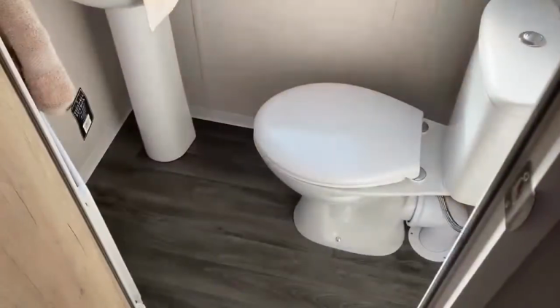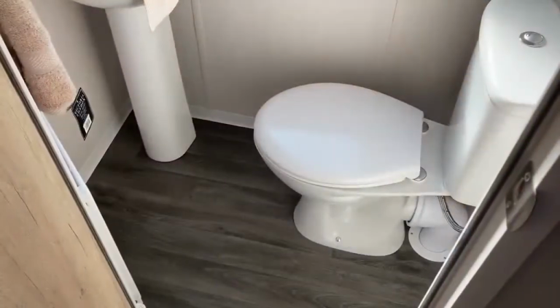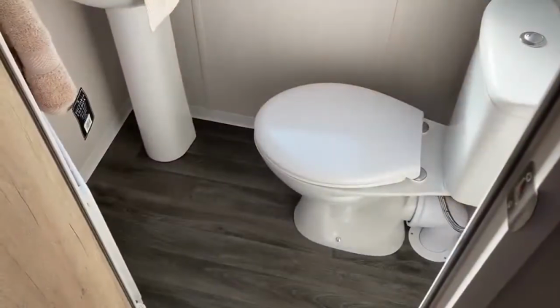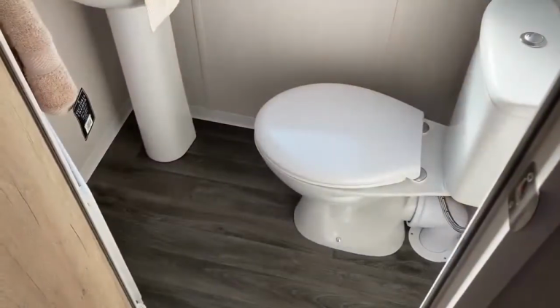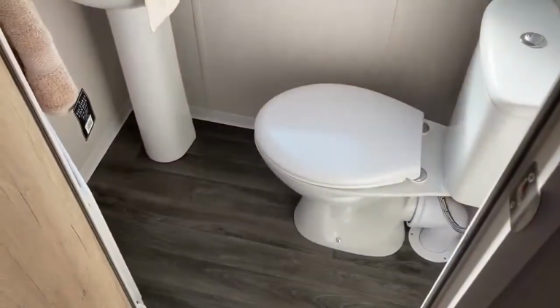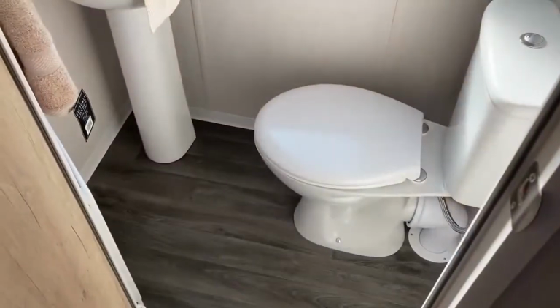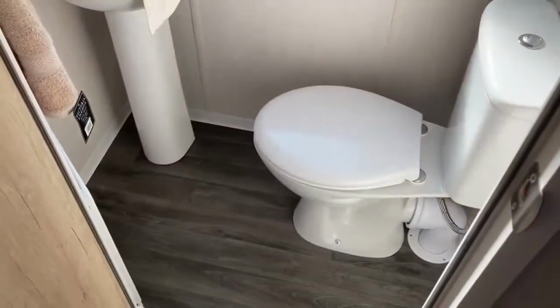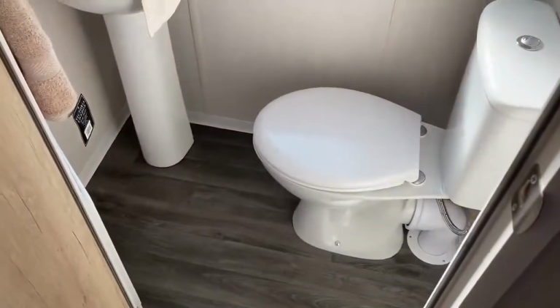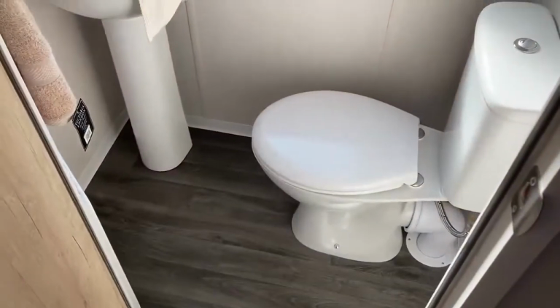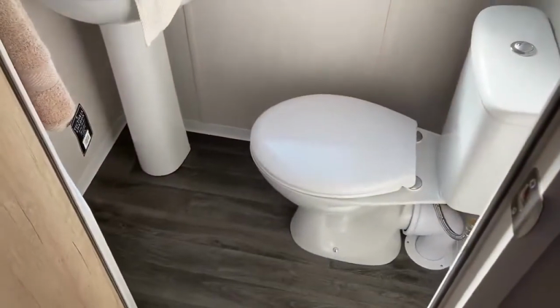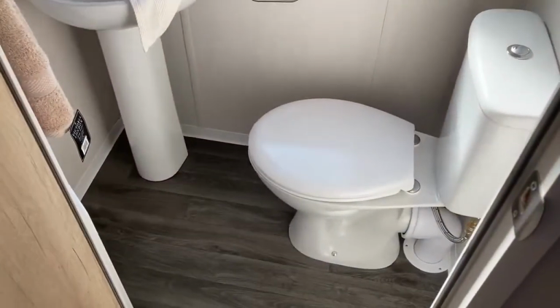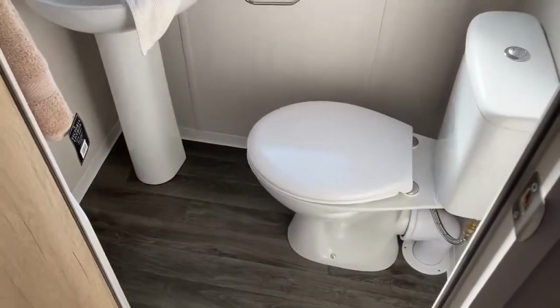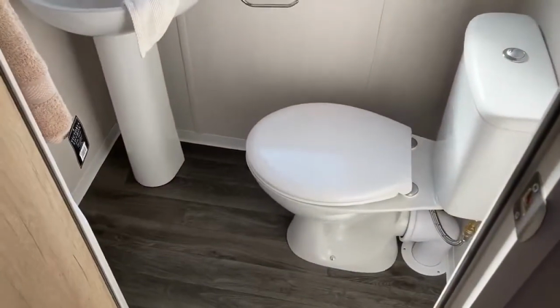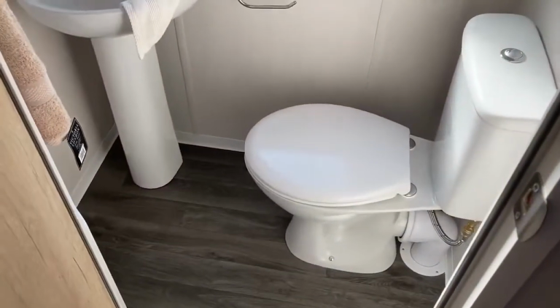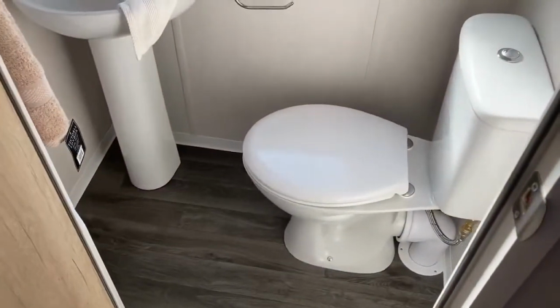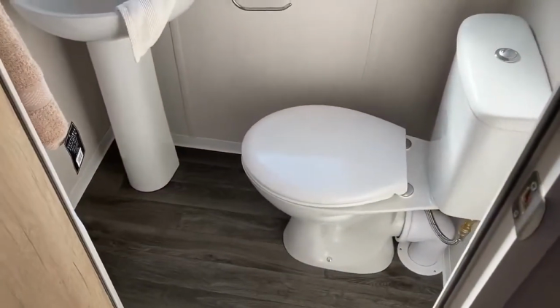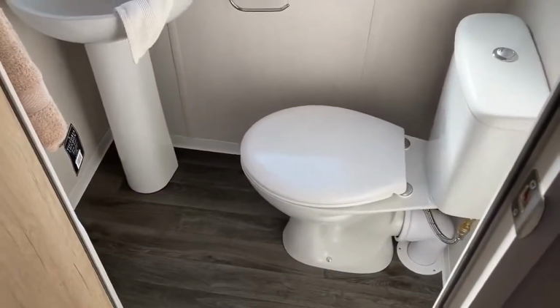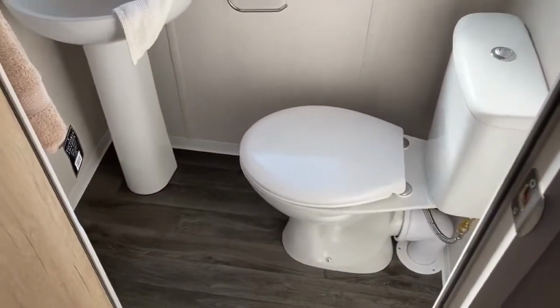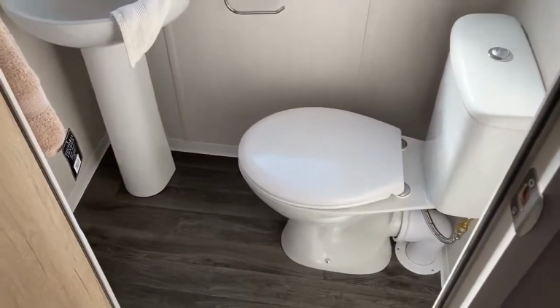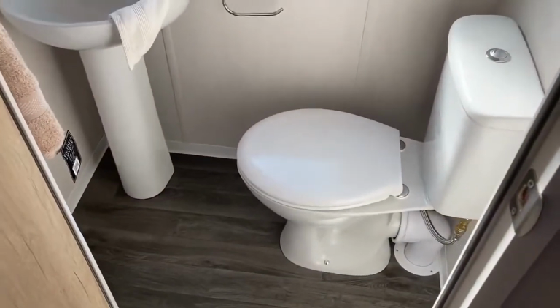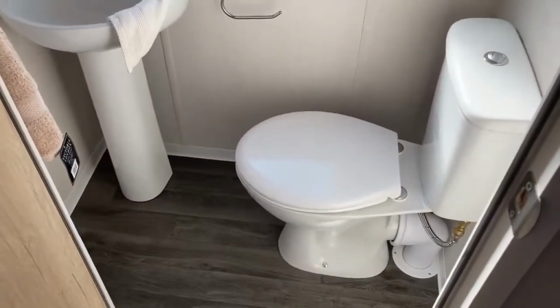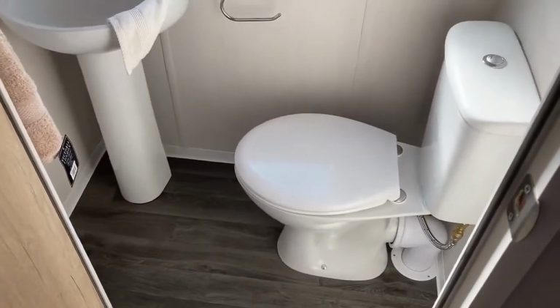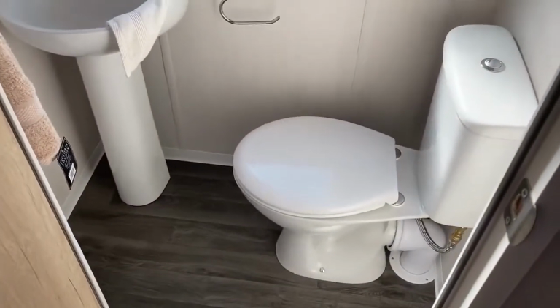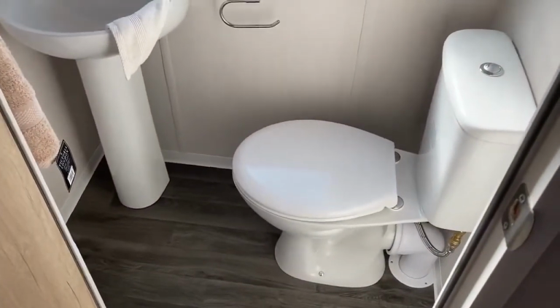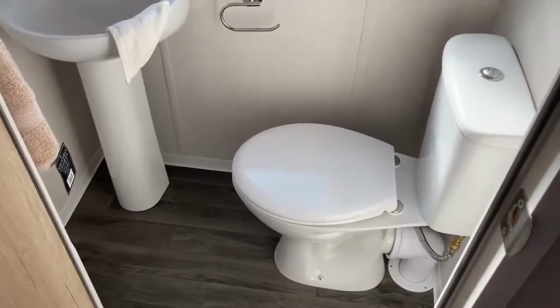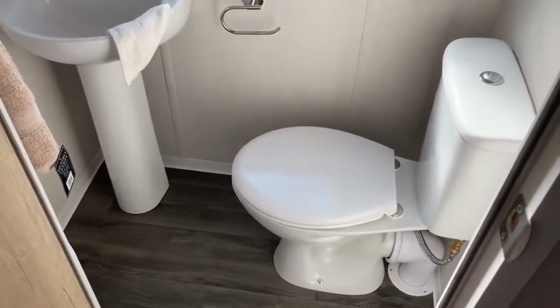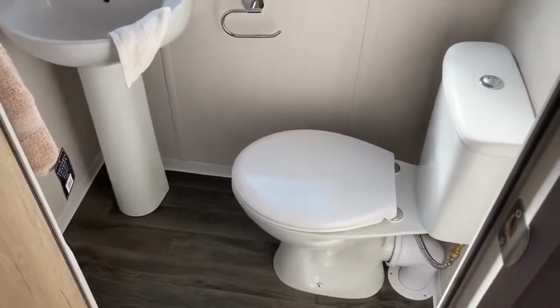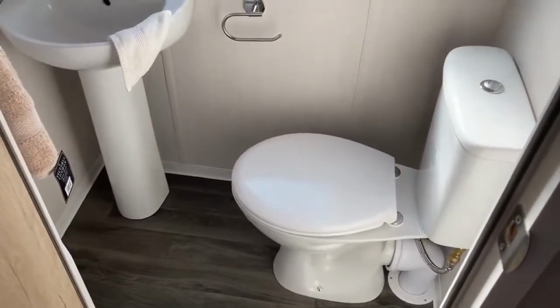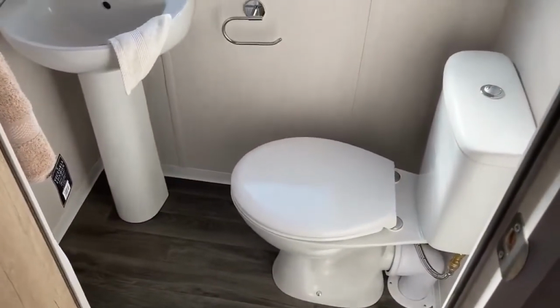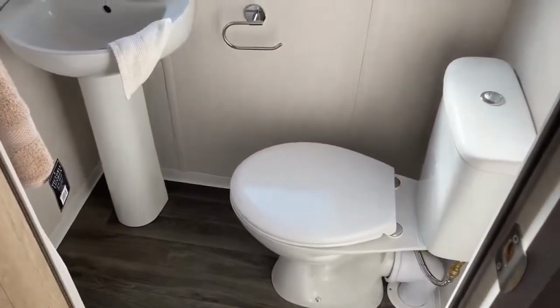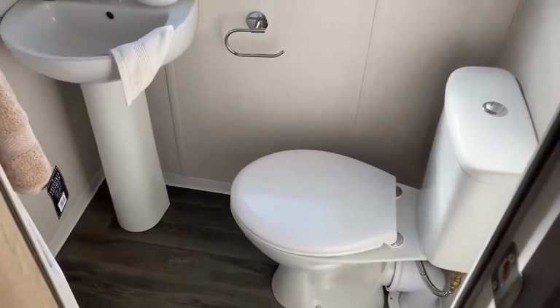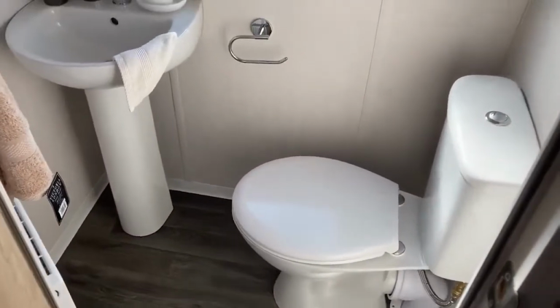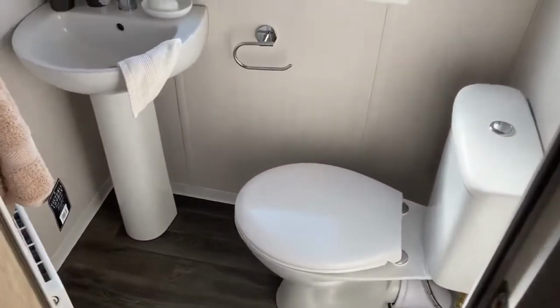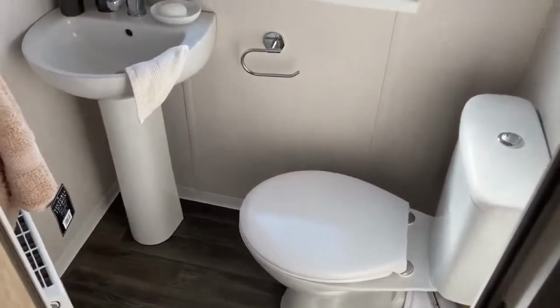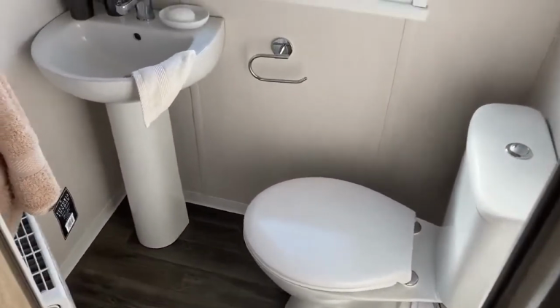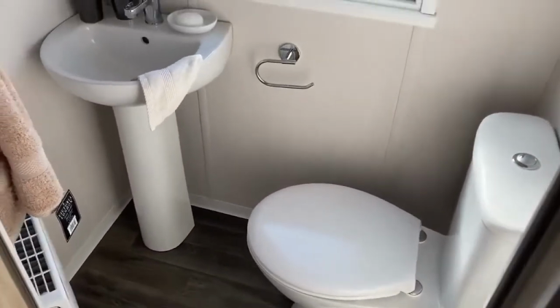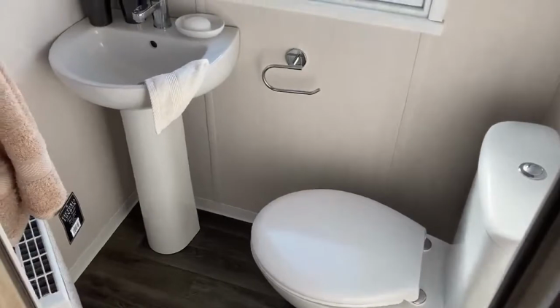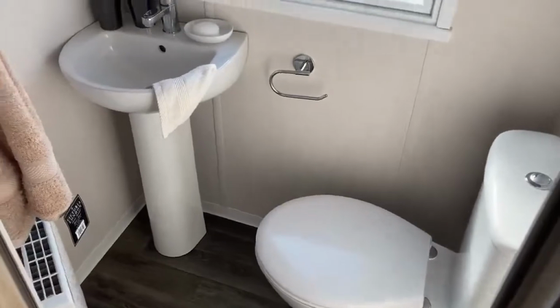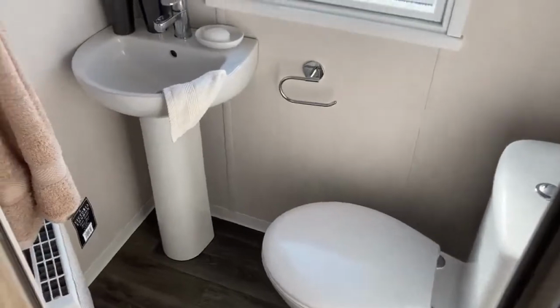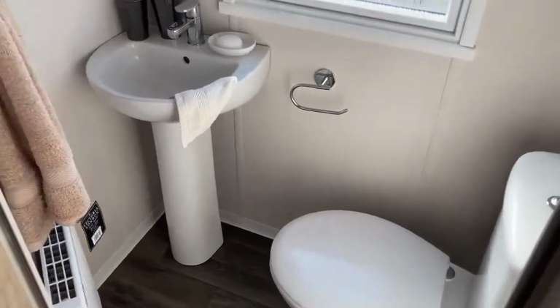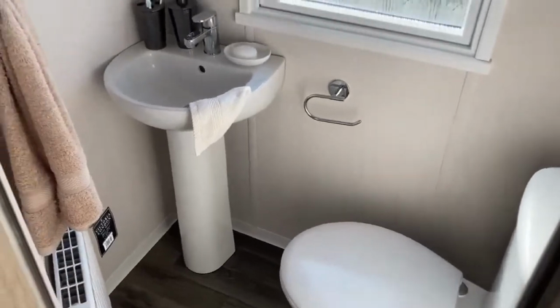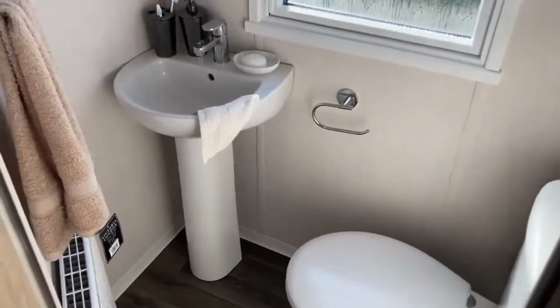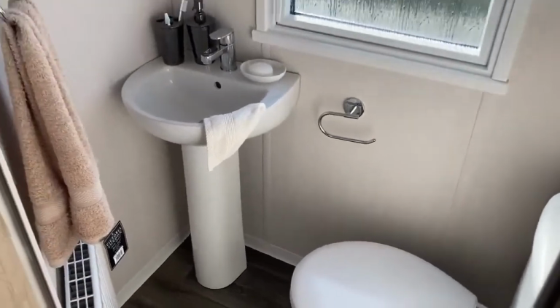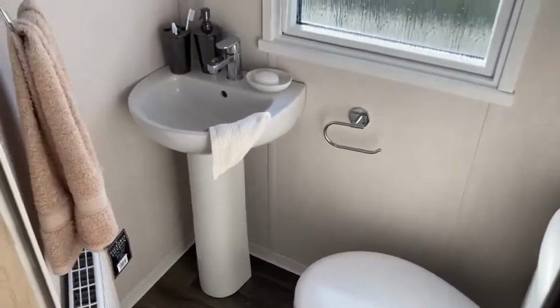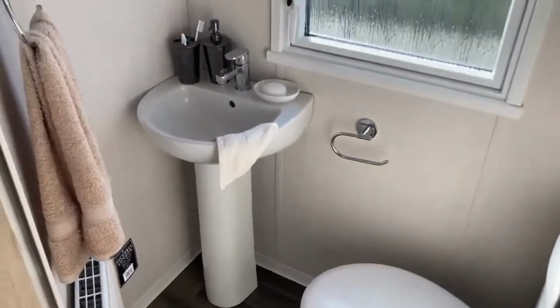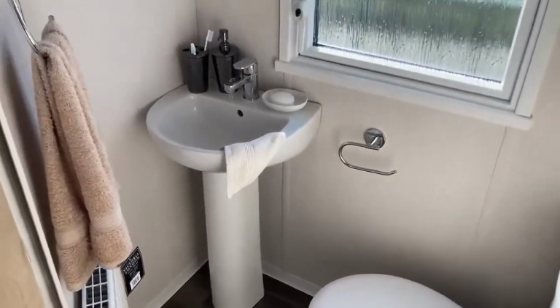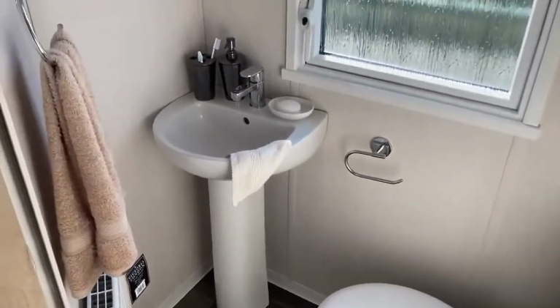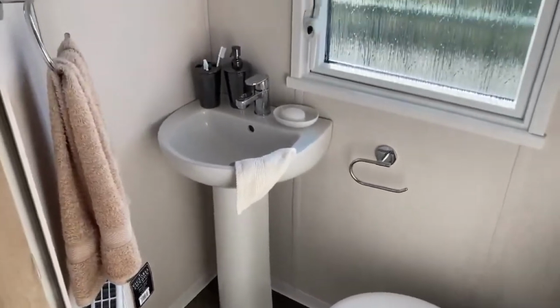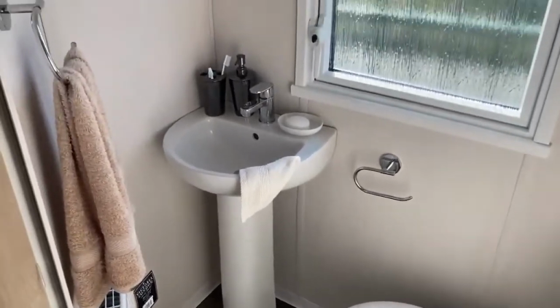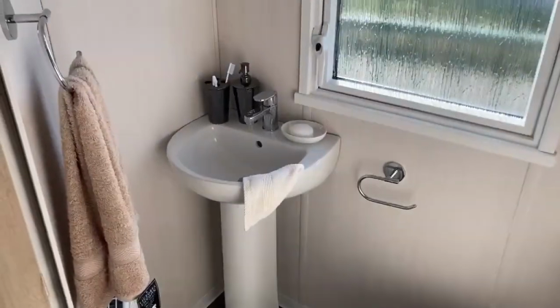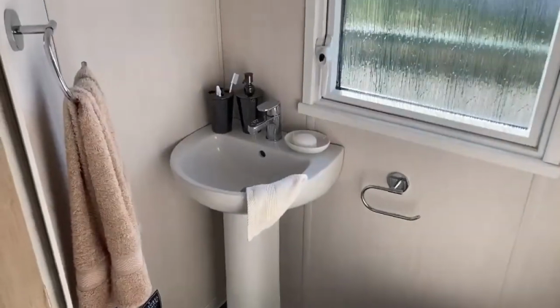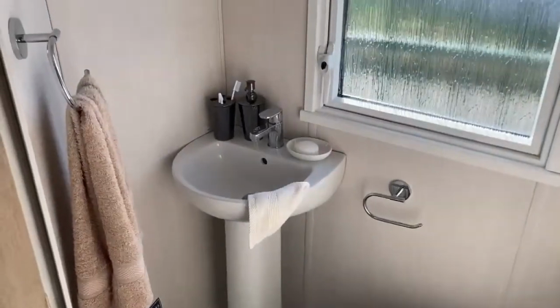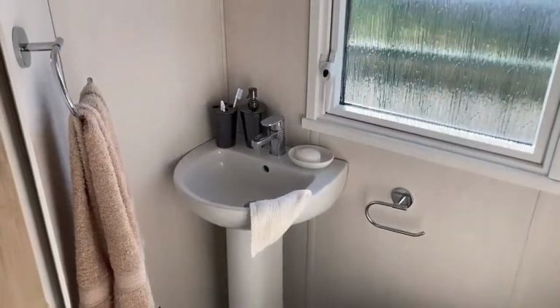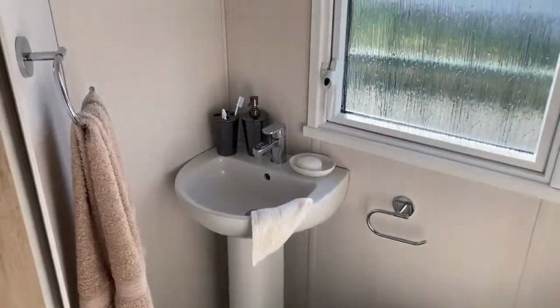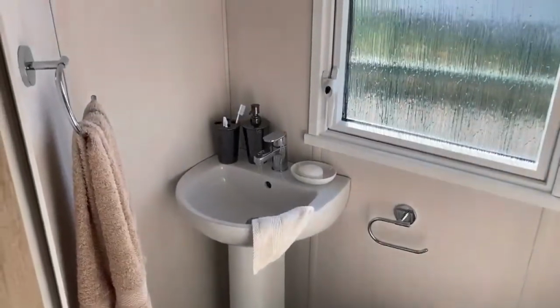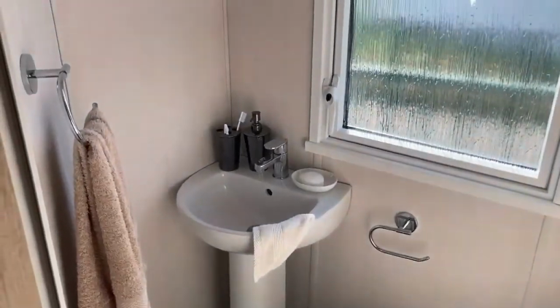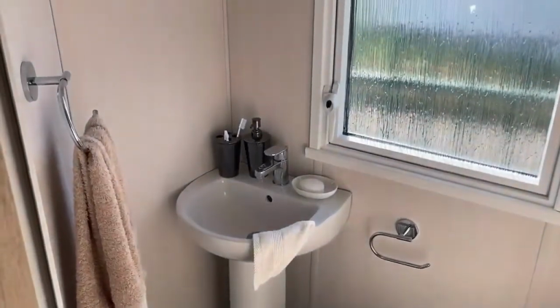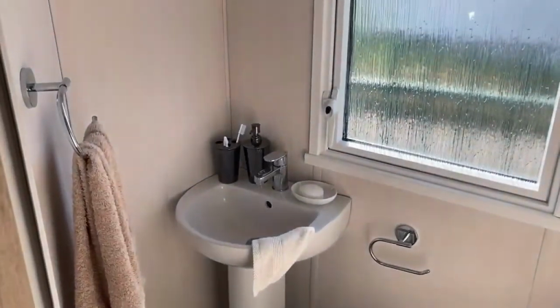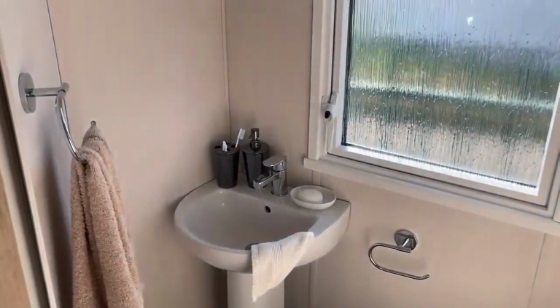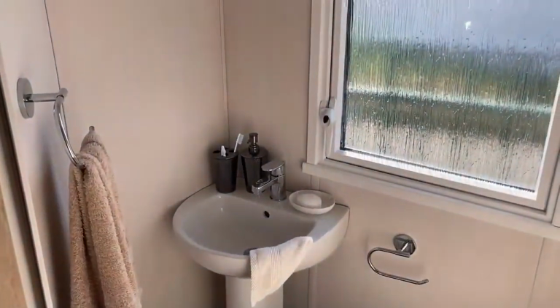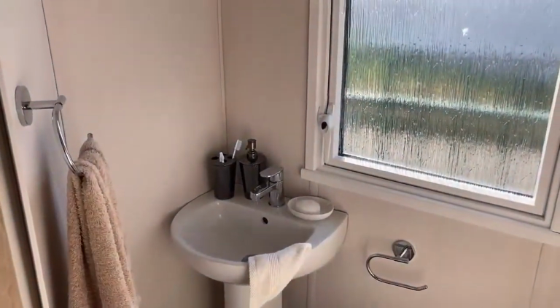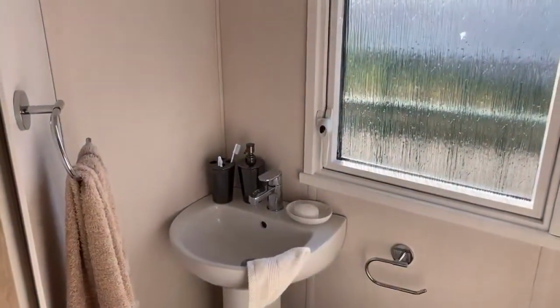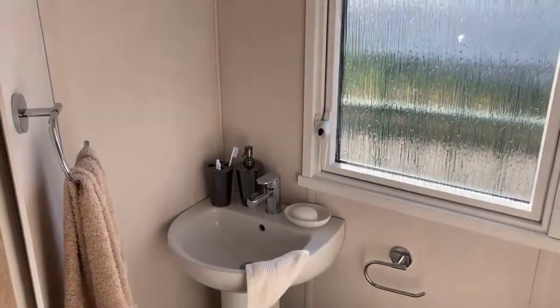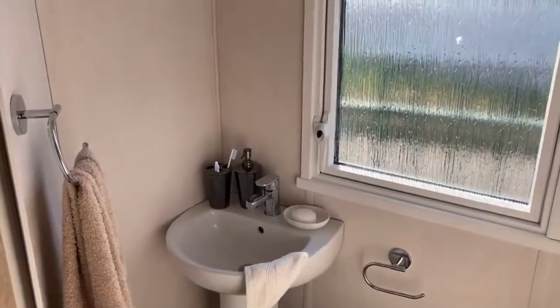You've then got your second bathroom — you've got your toilet and your sink just here, and your wall-mounted towel rail also.